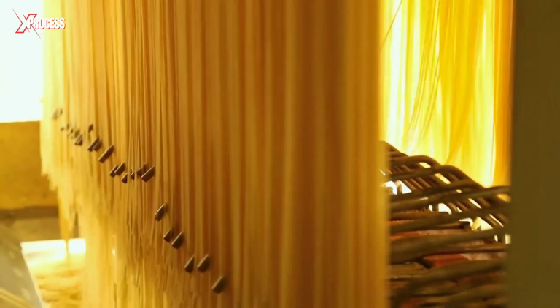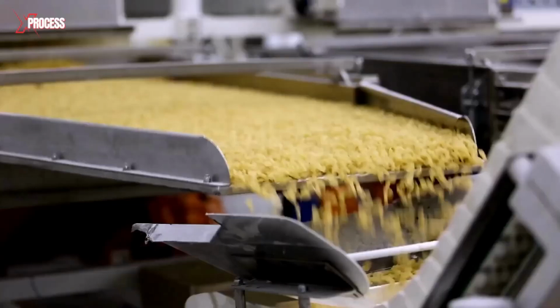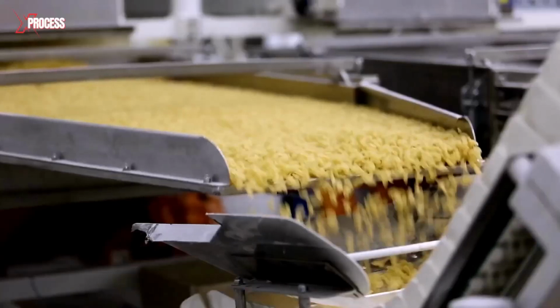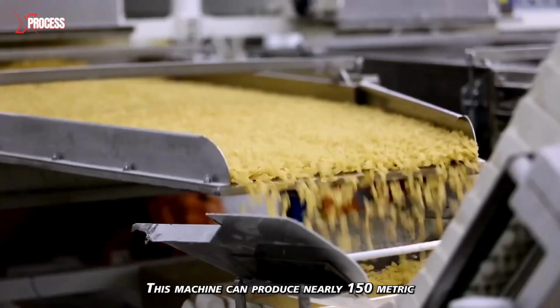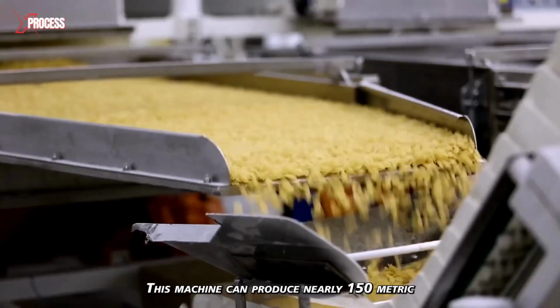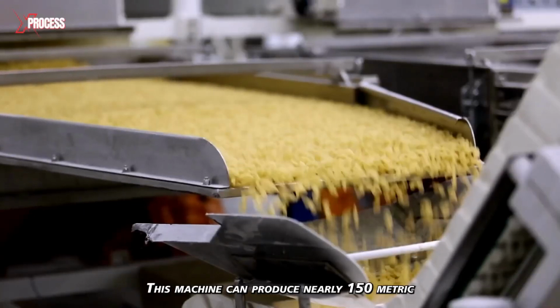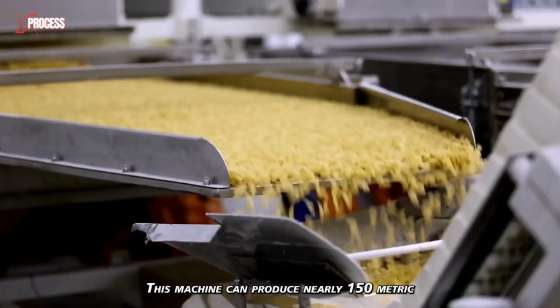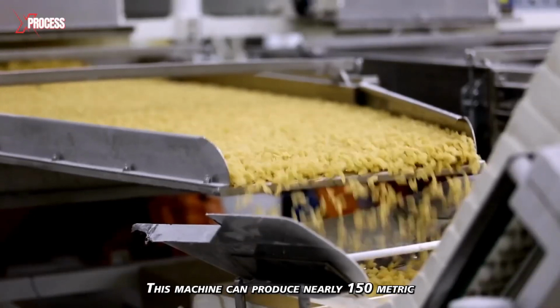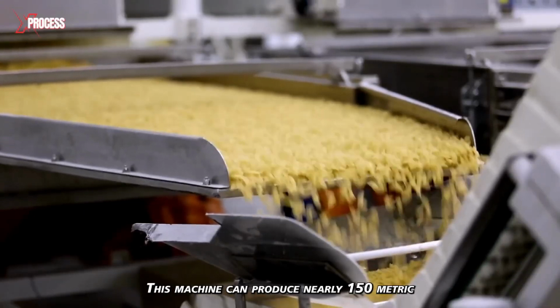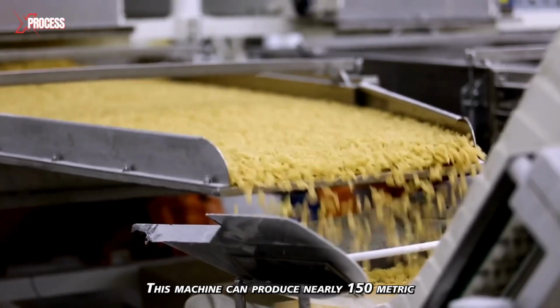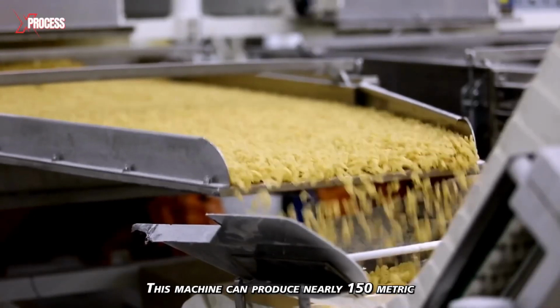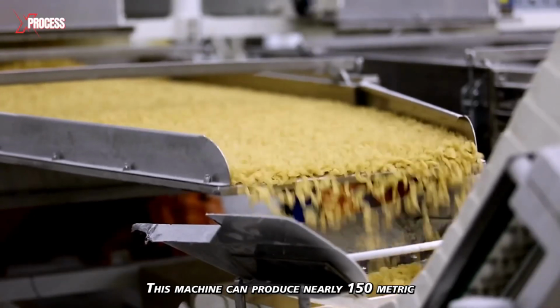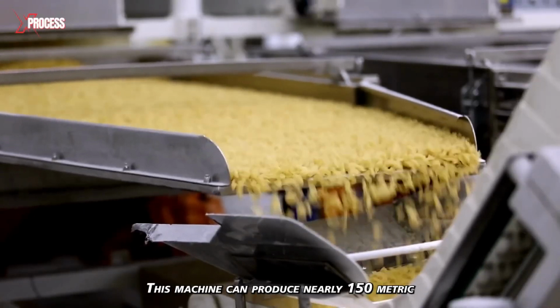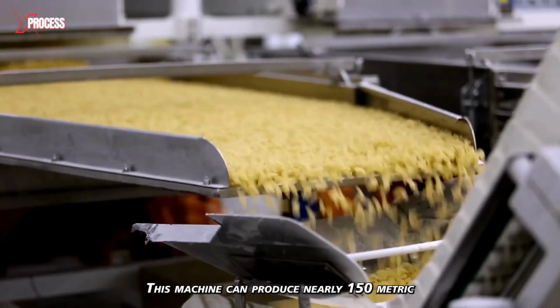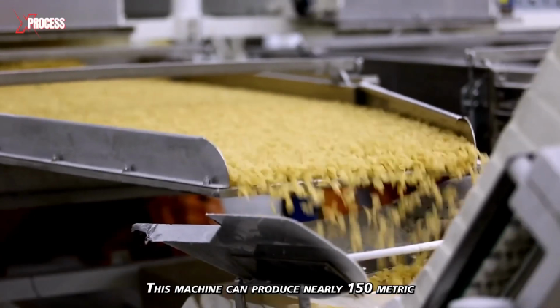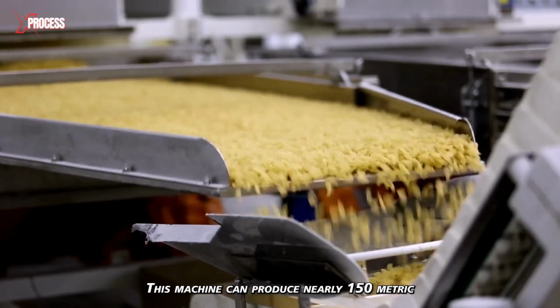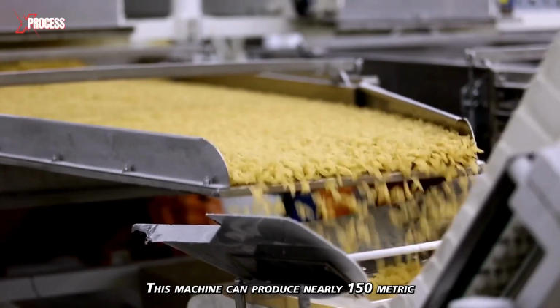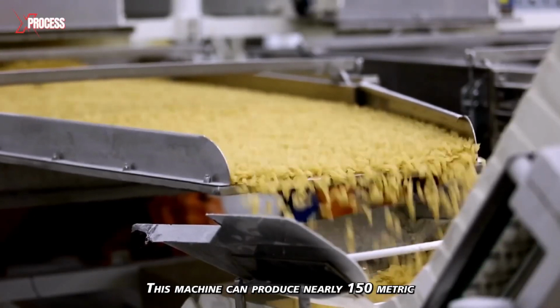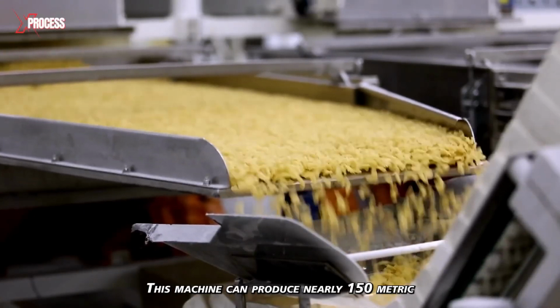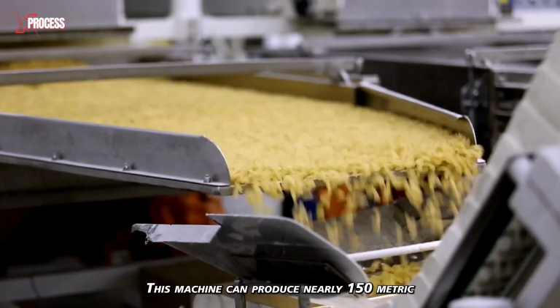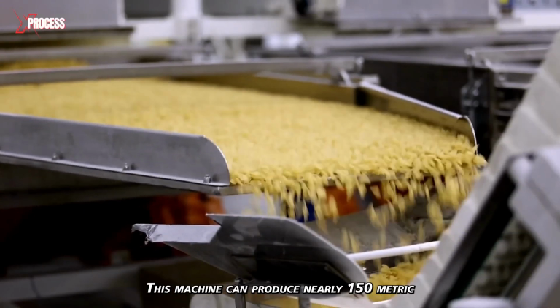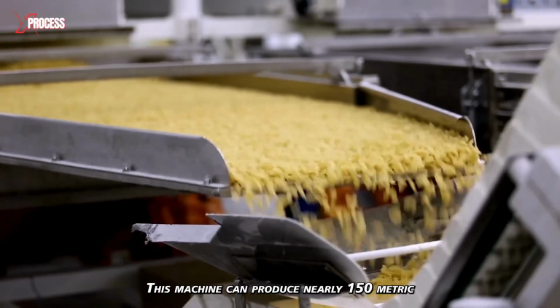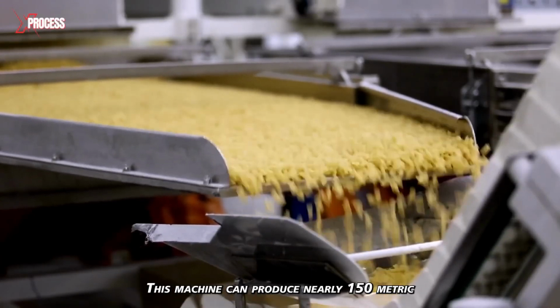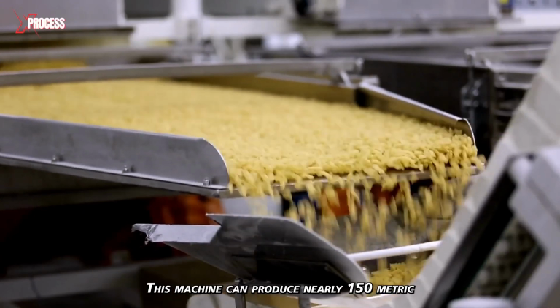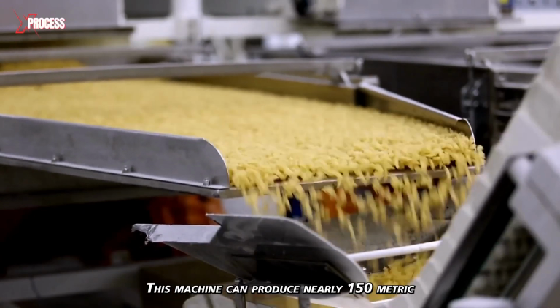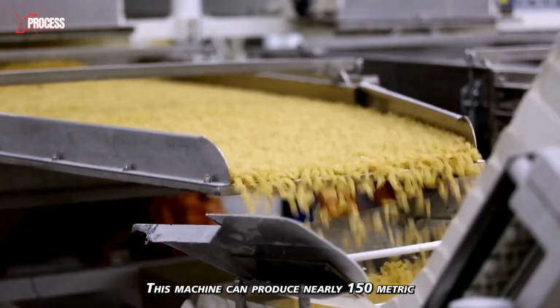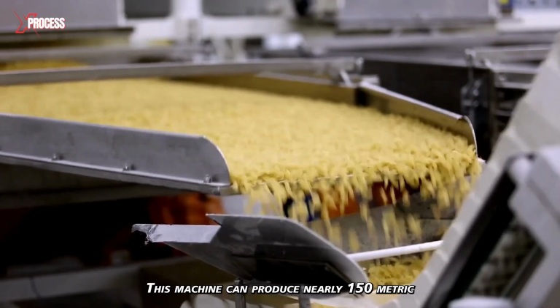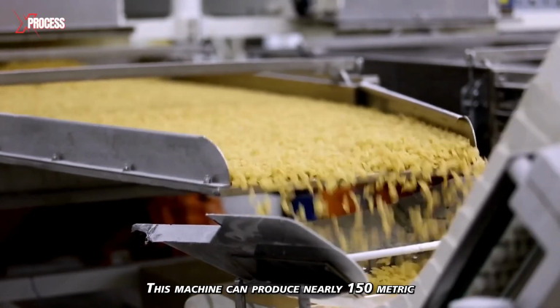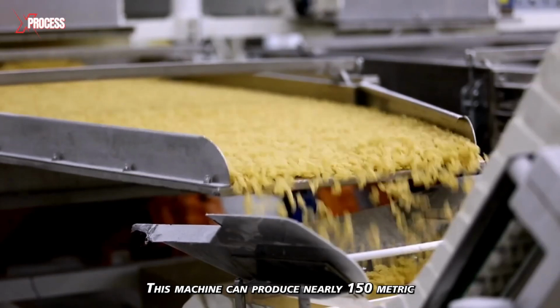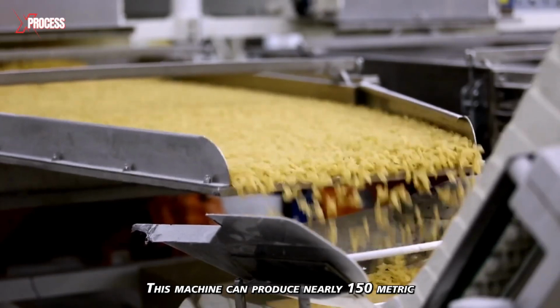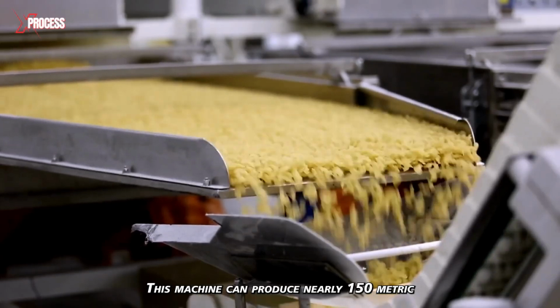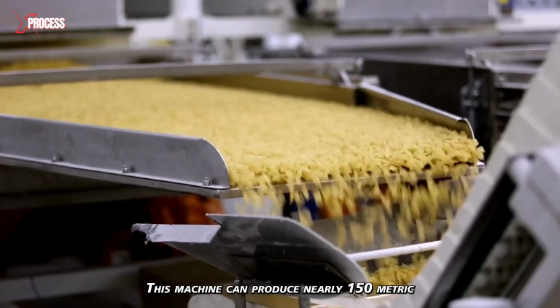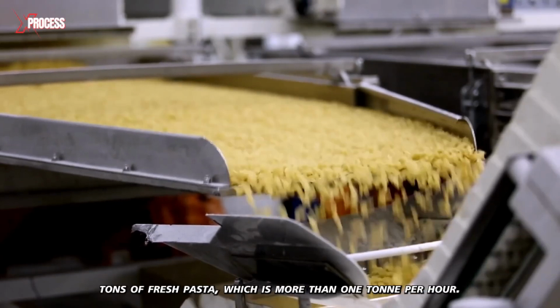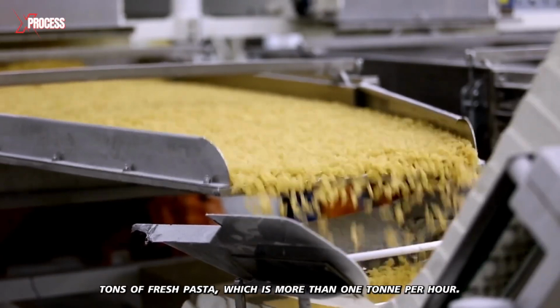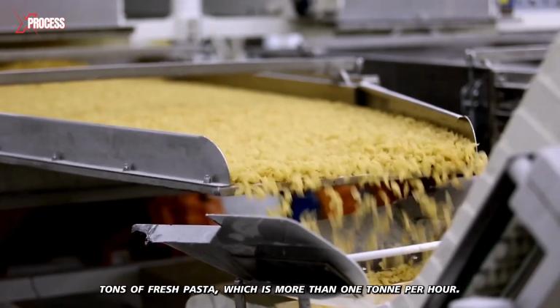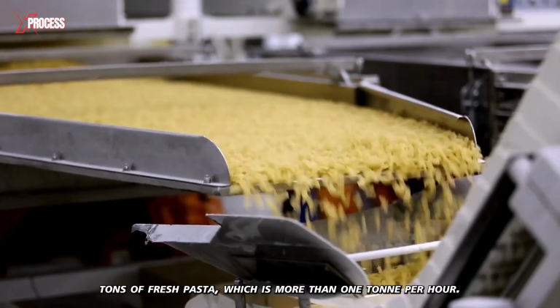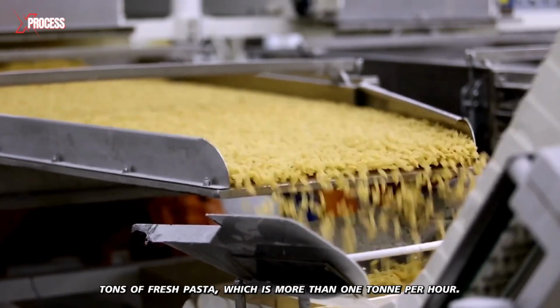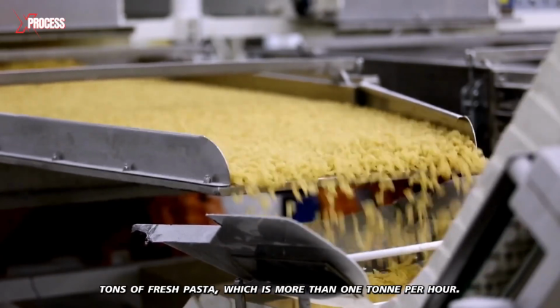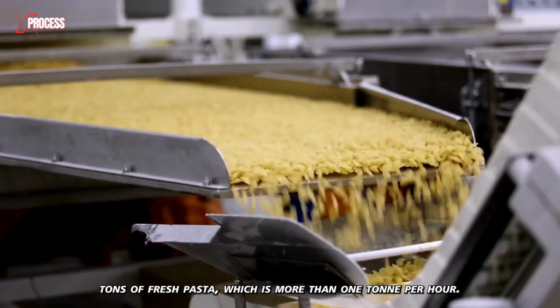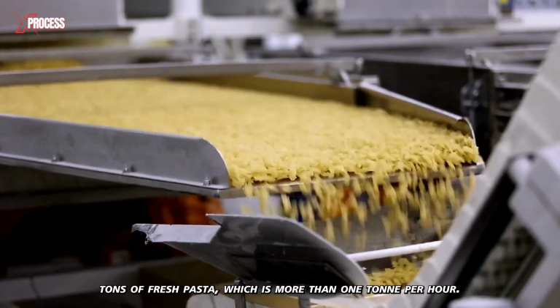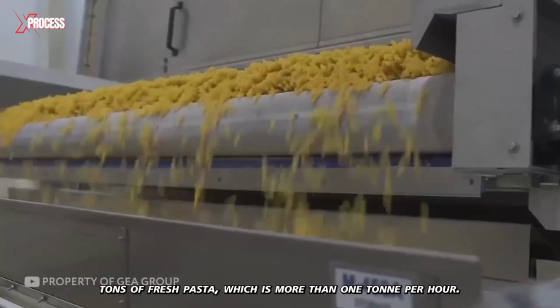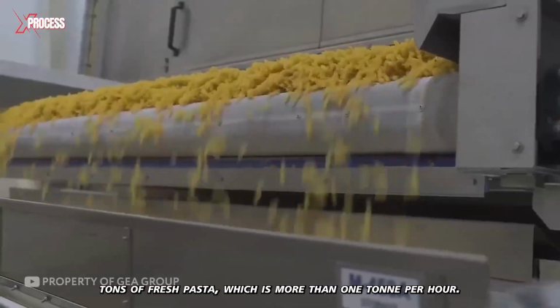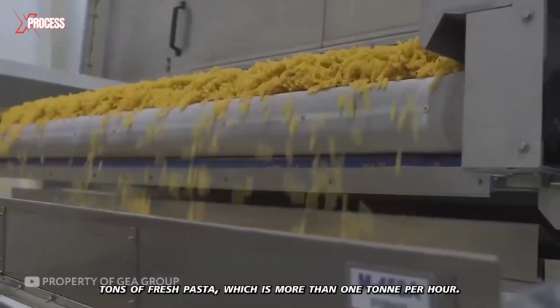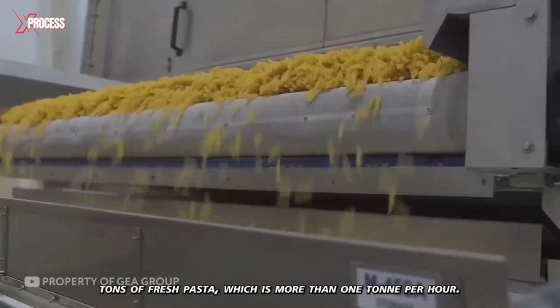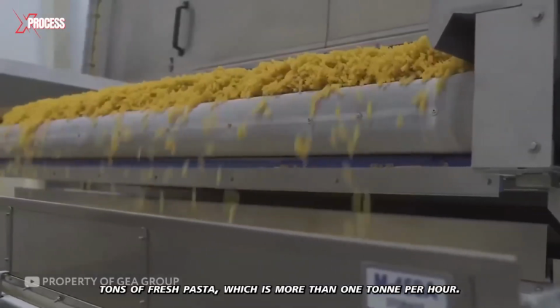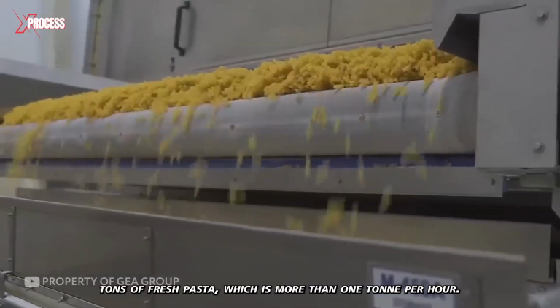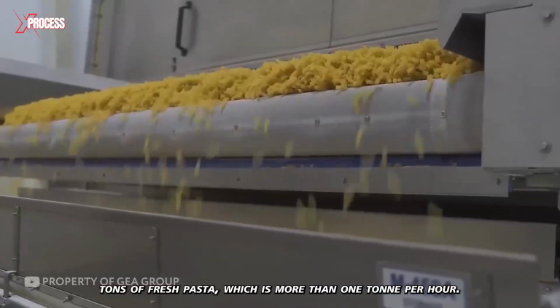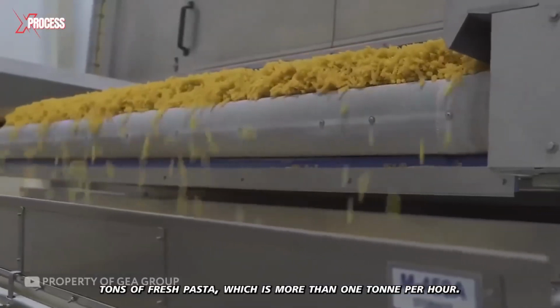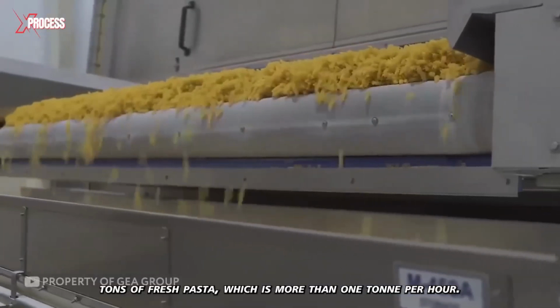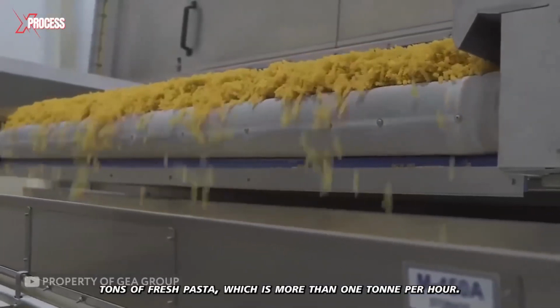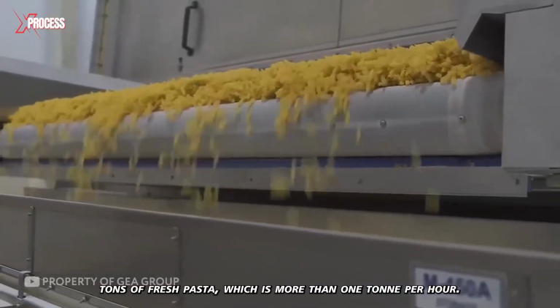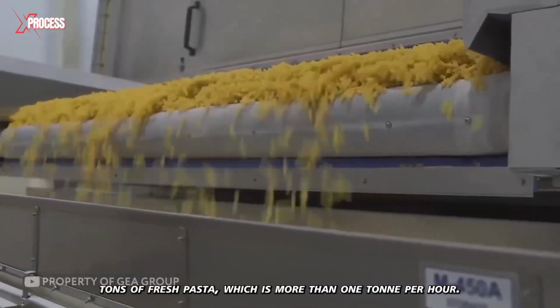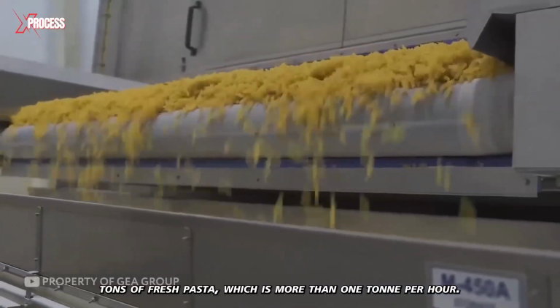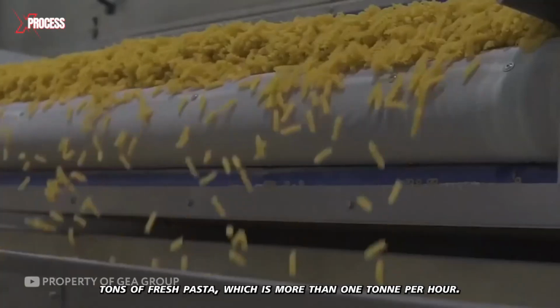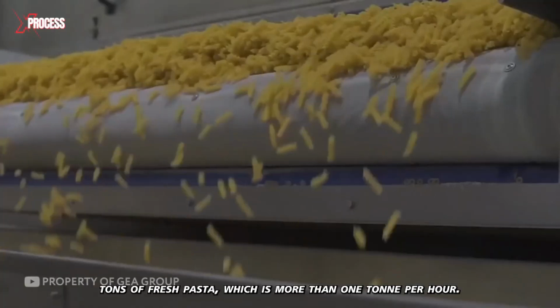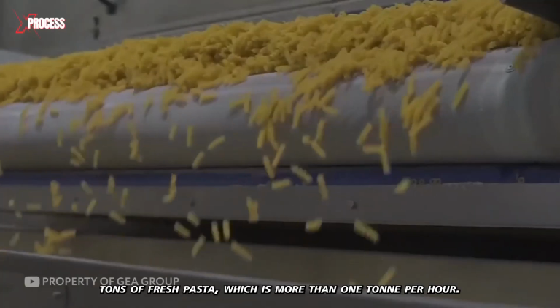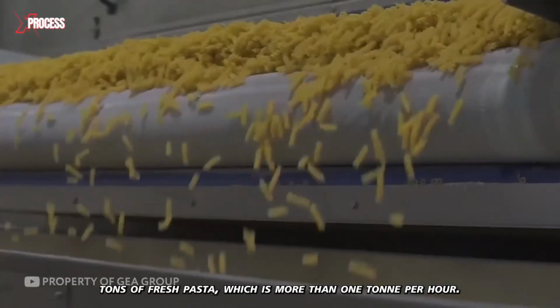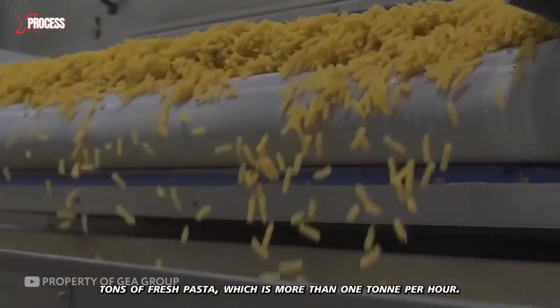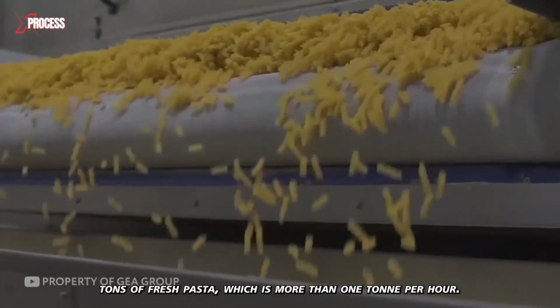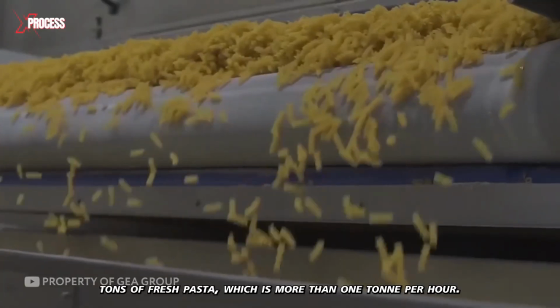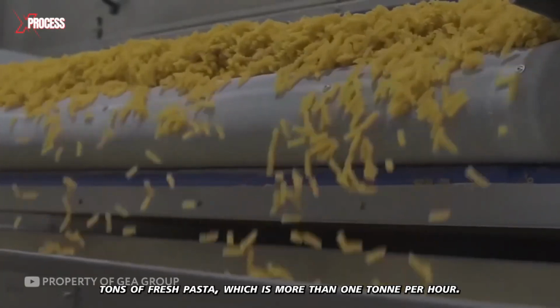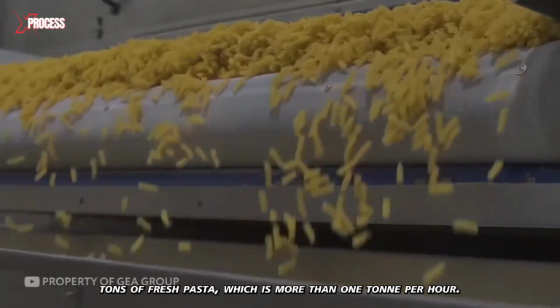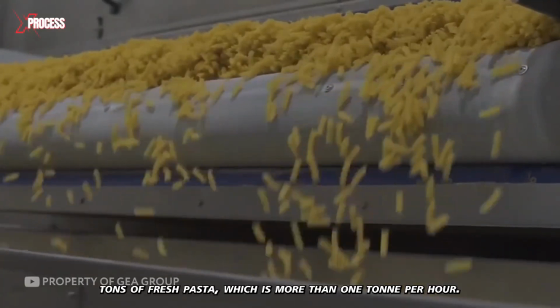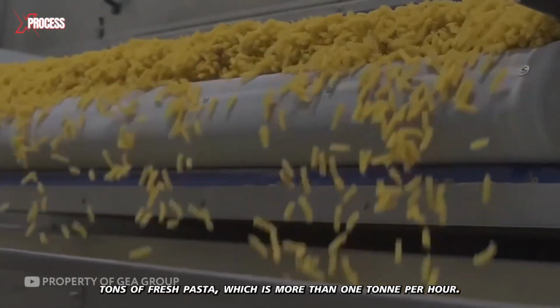This machine can produce nearly 150 metric tons of fresh pasta, which is more than one tonne per hour.